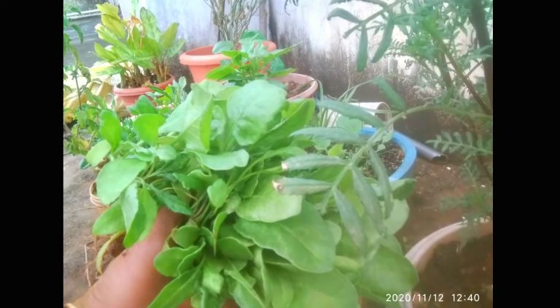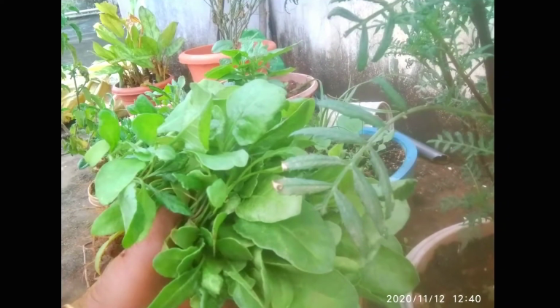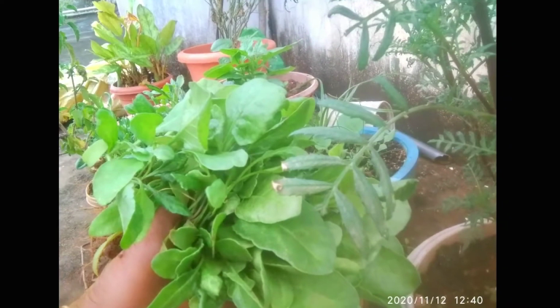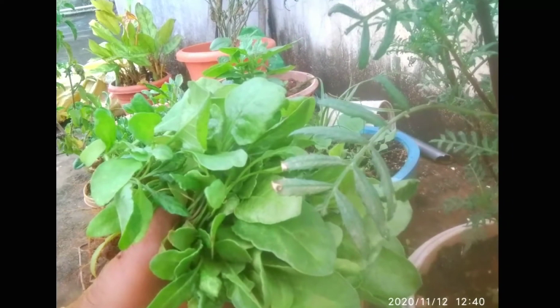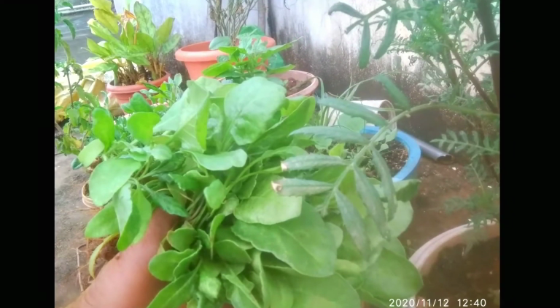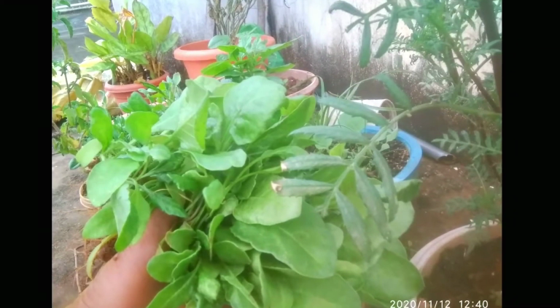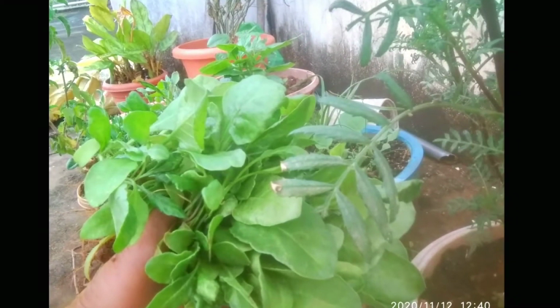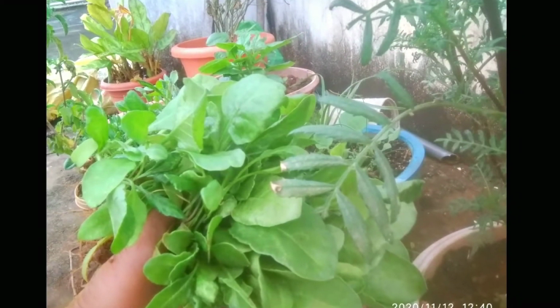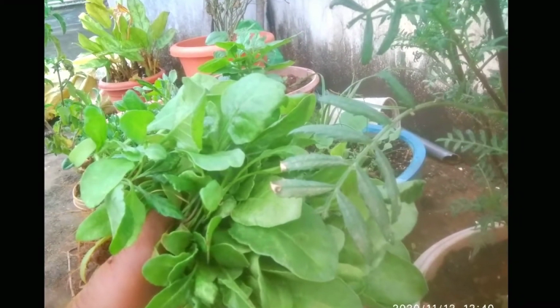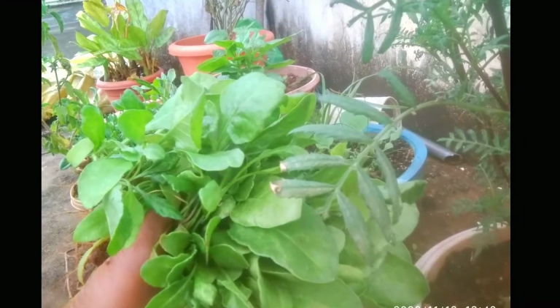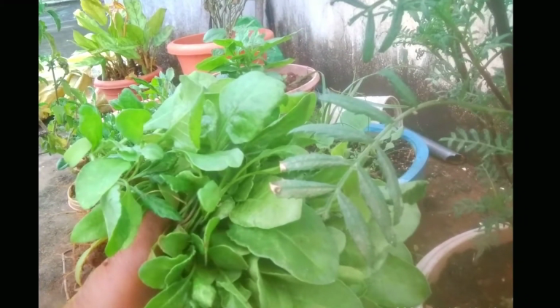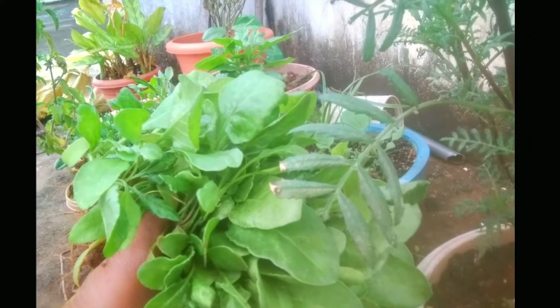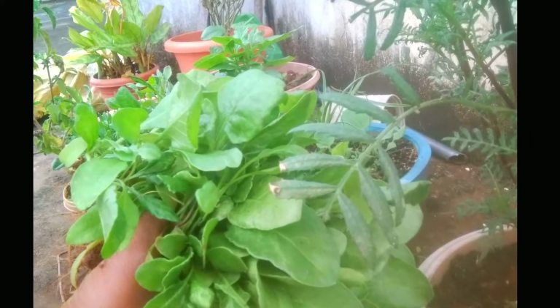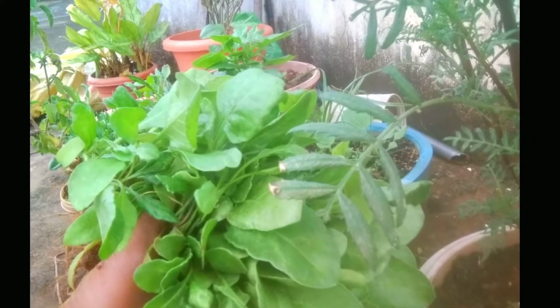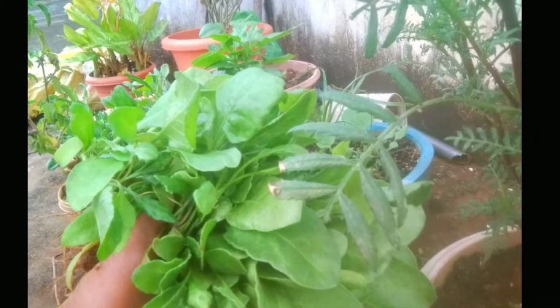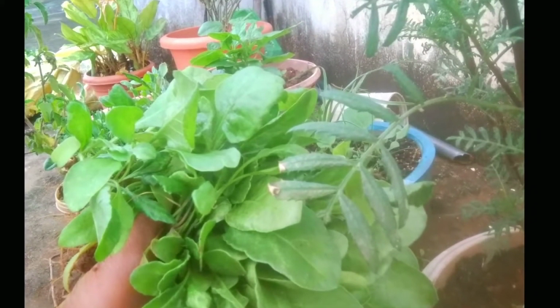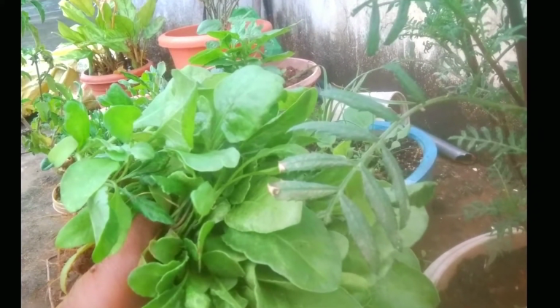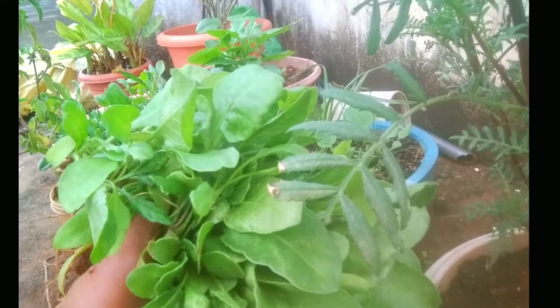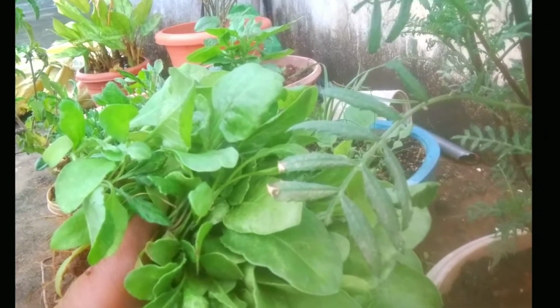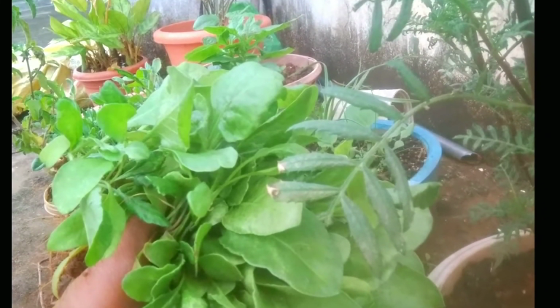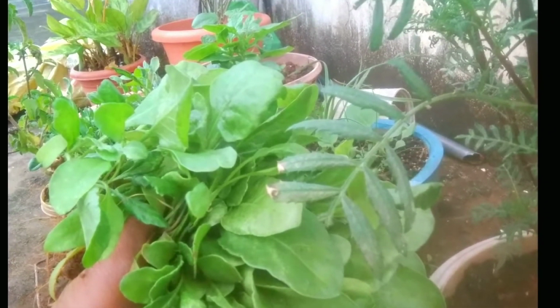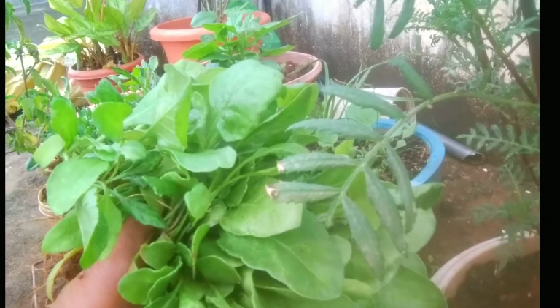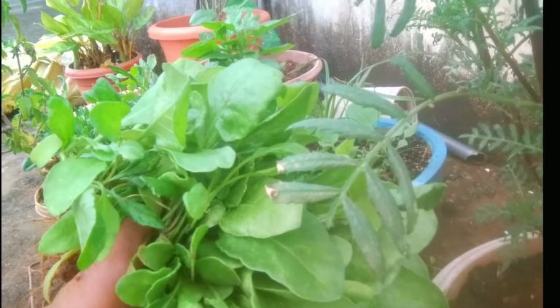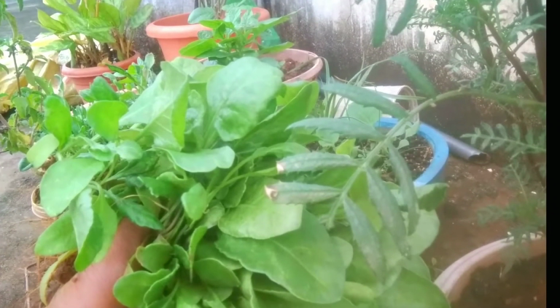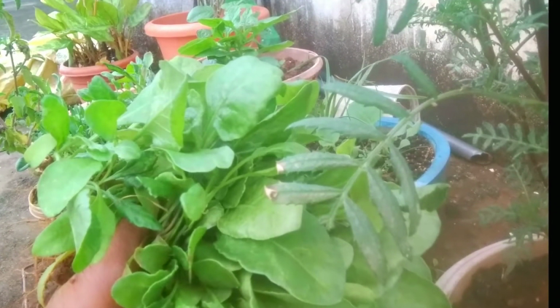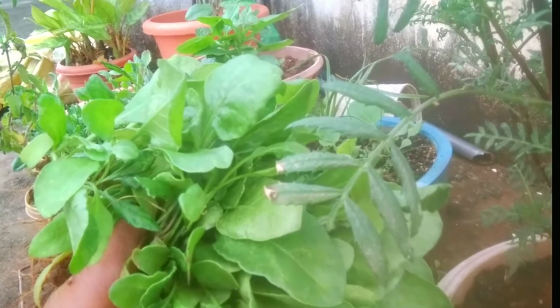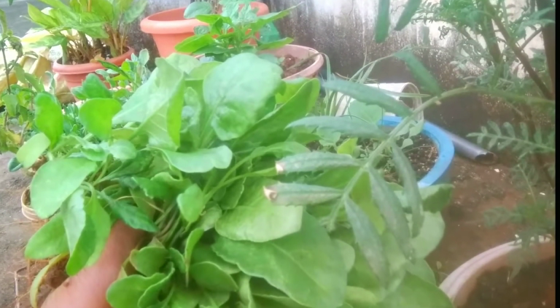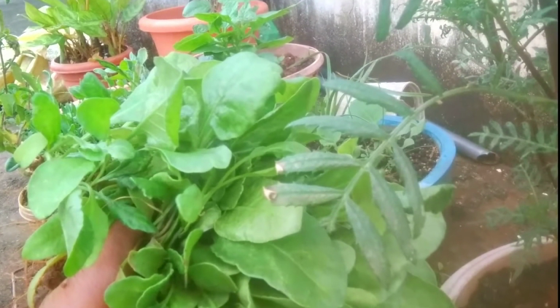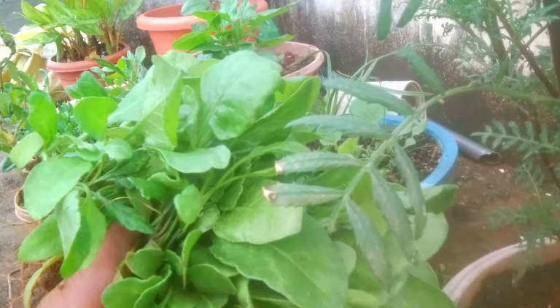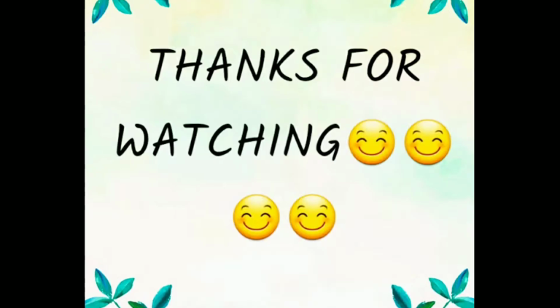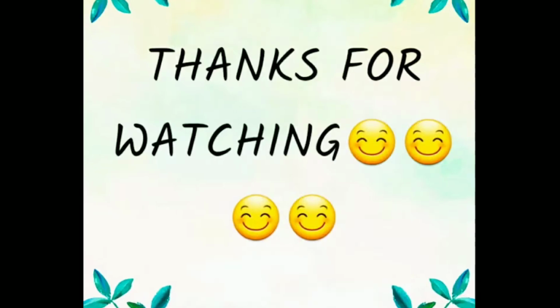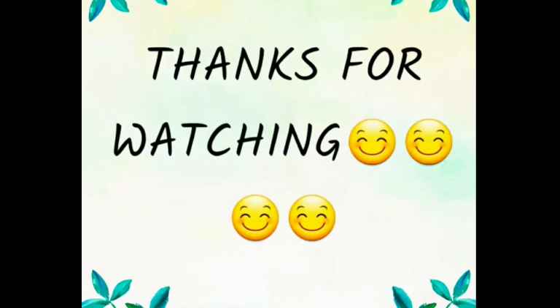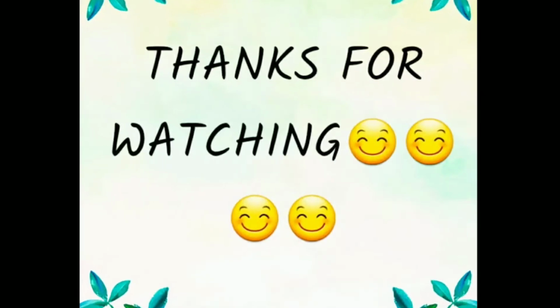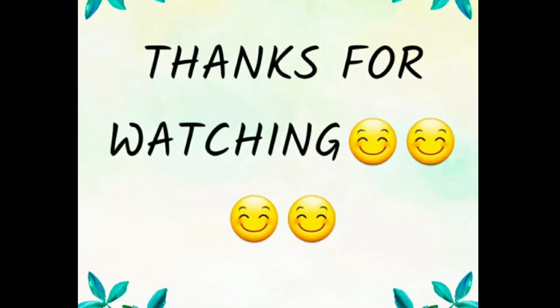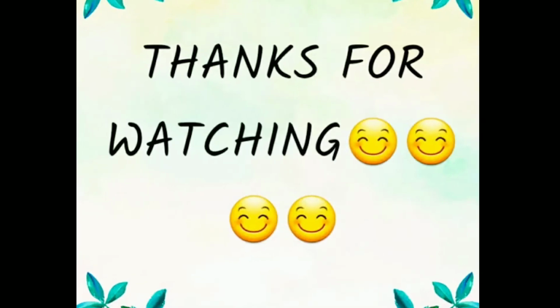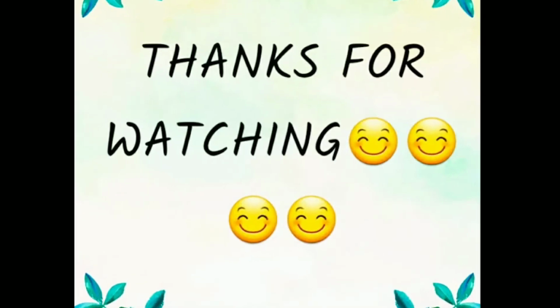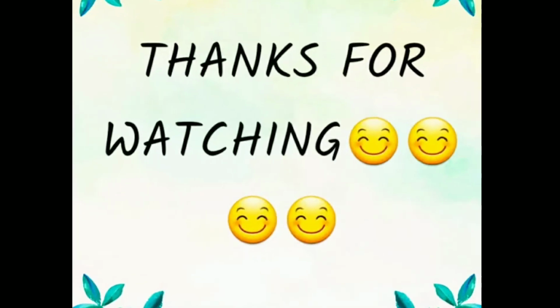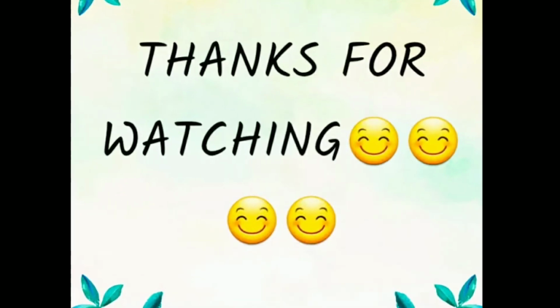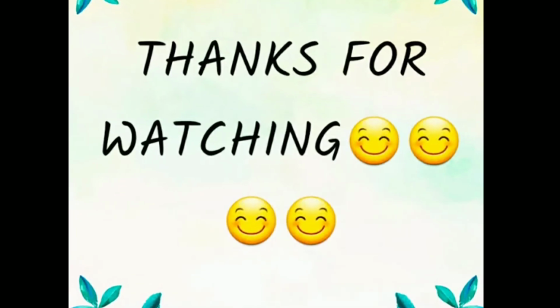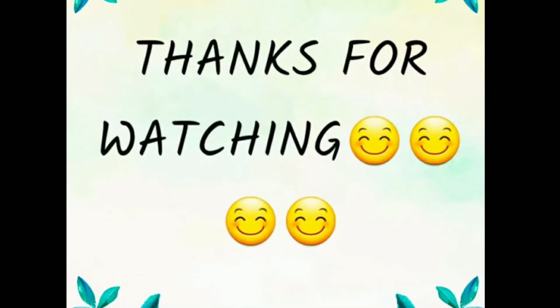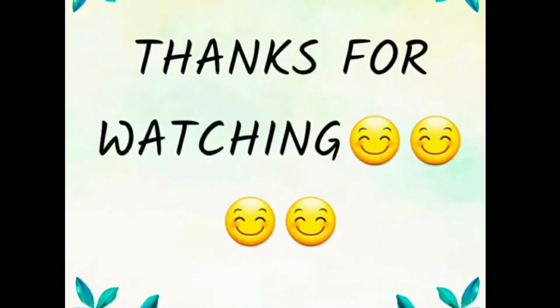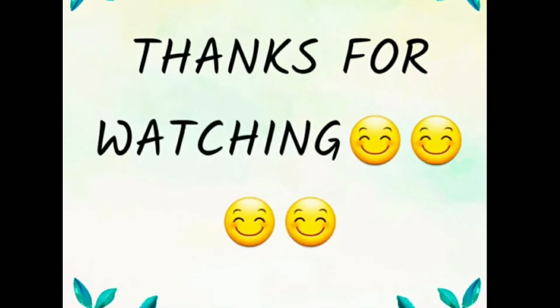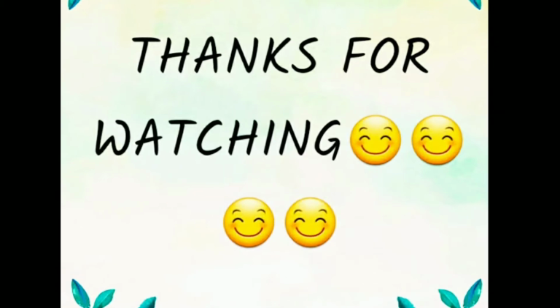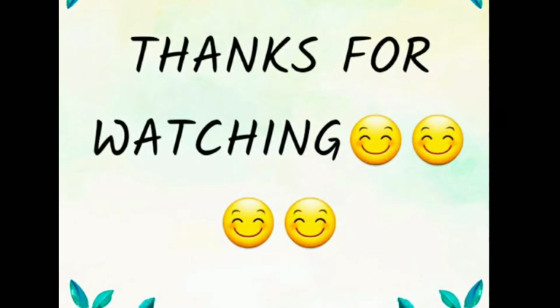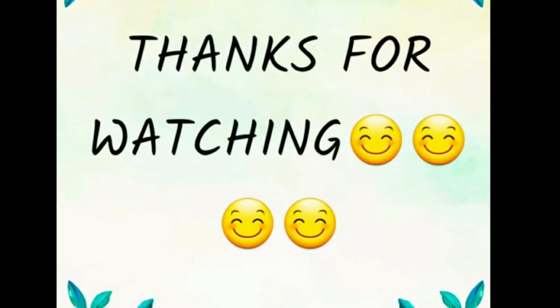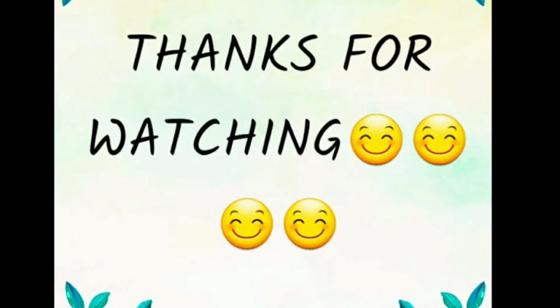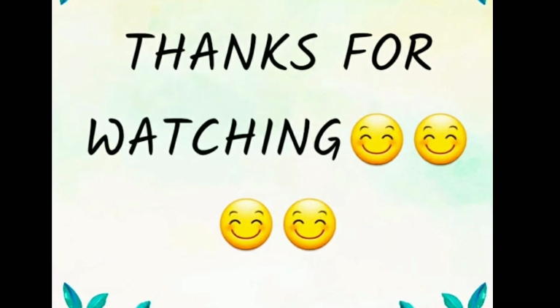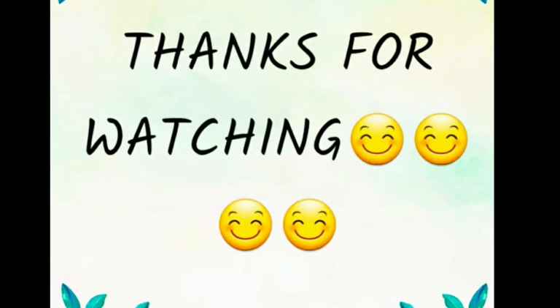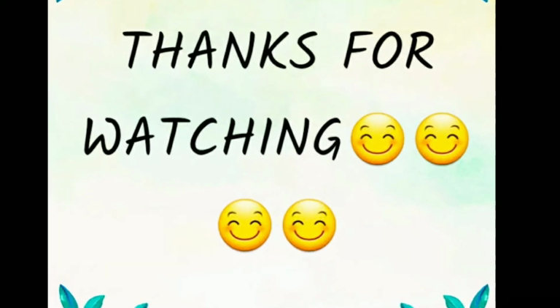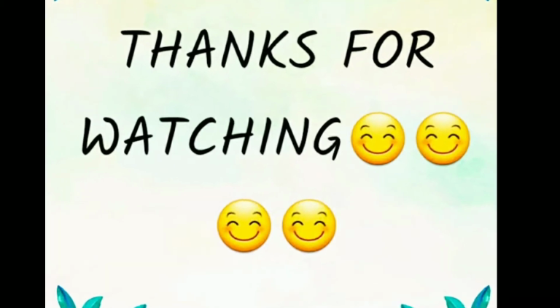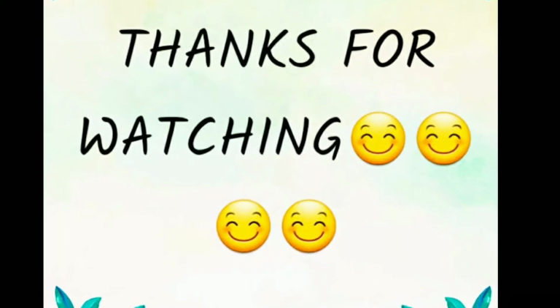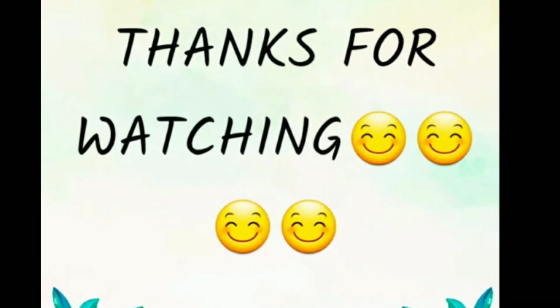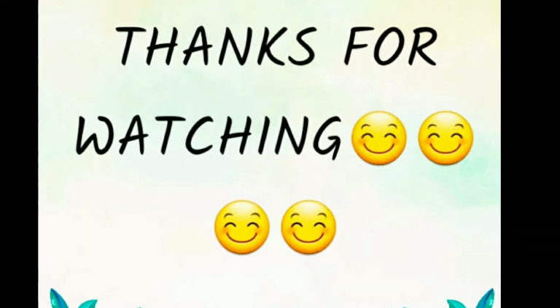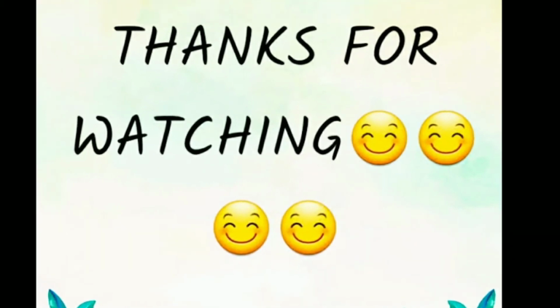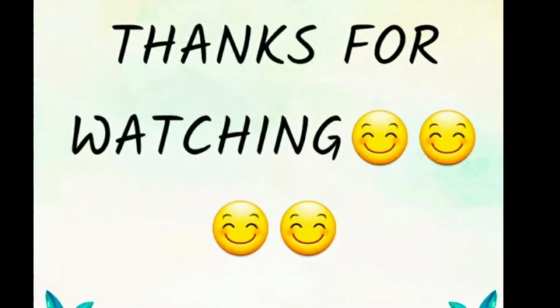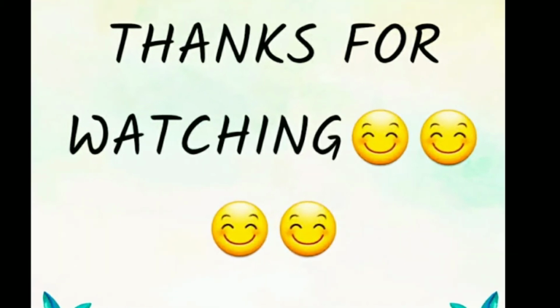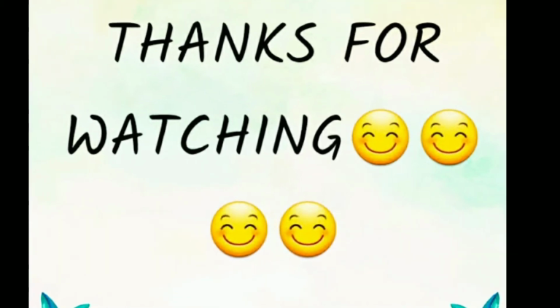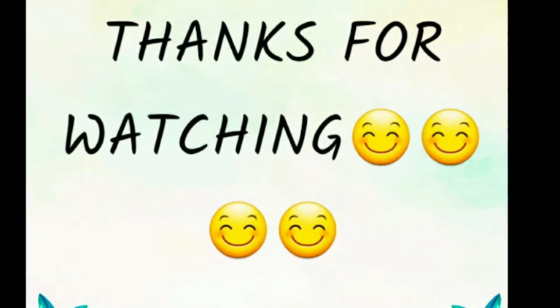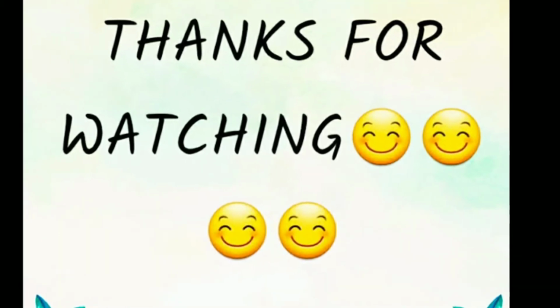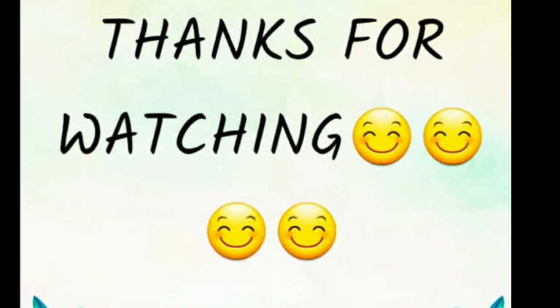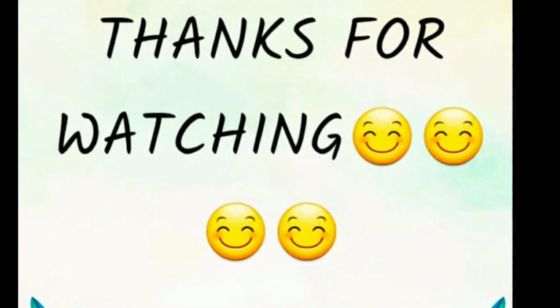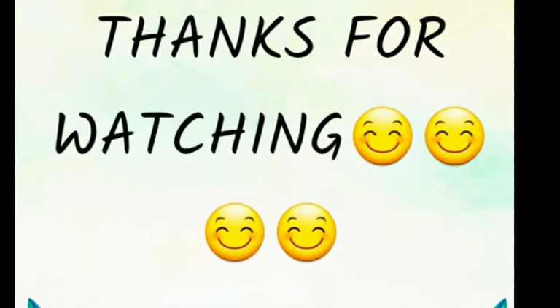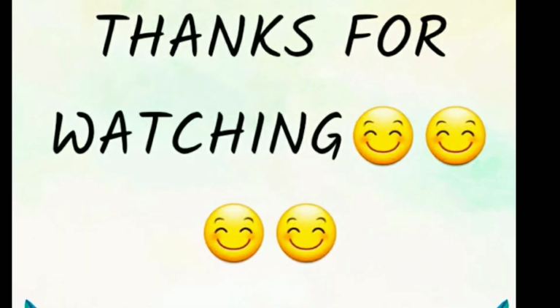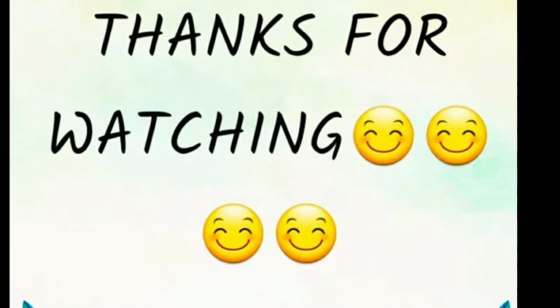If you like it, share it with friends. Don't forget to subscribe to the channel. Have a nice day, take care, bye bye.